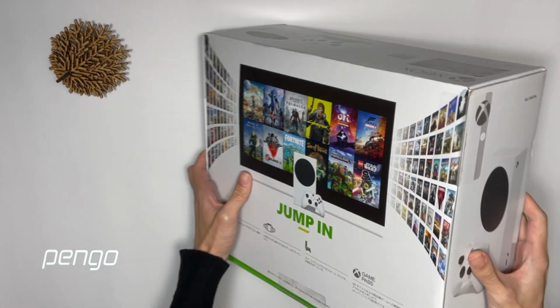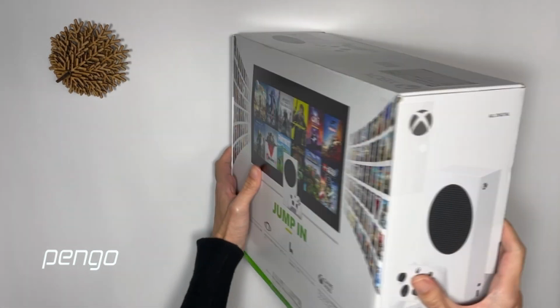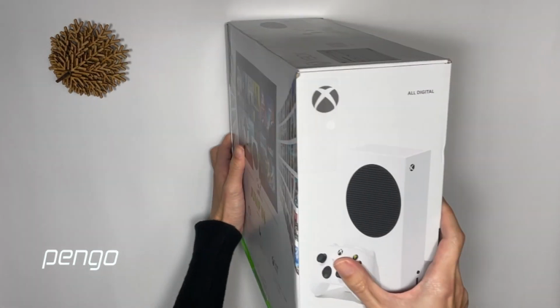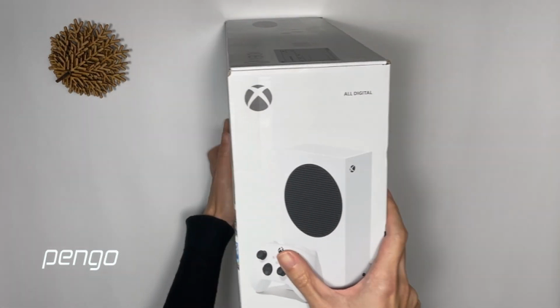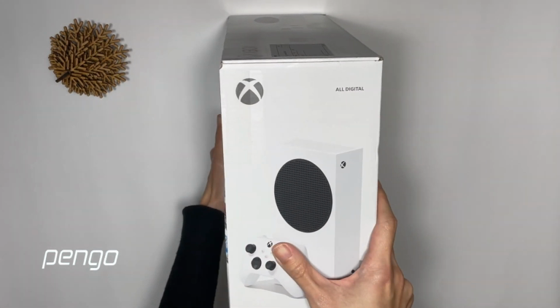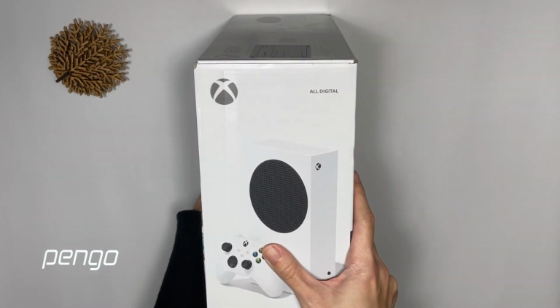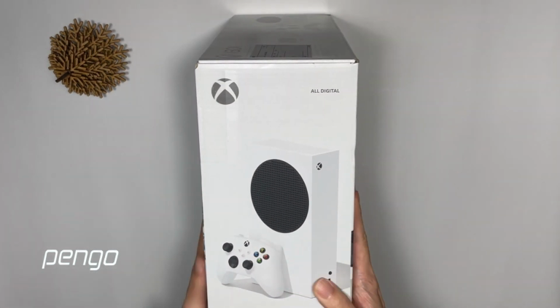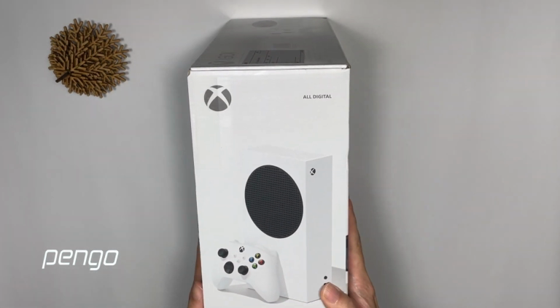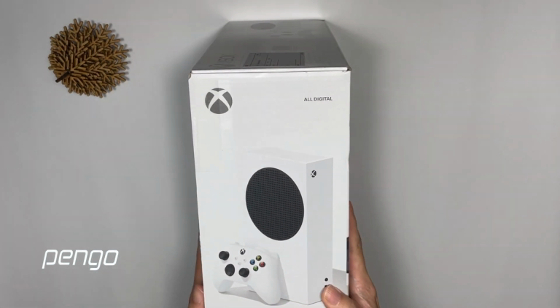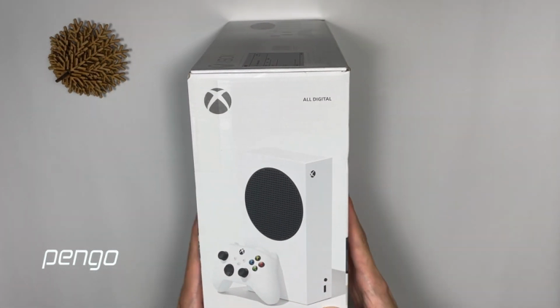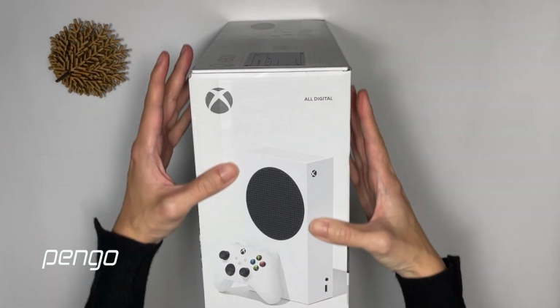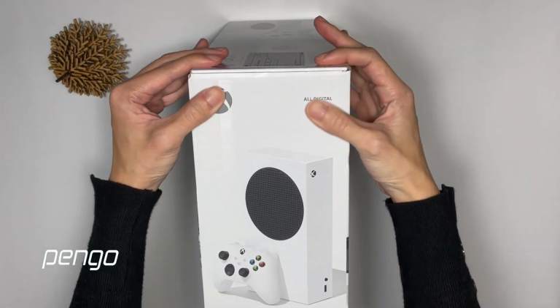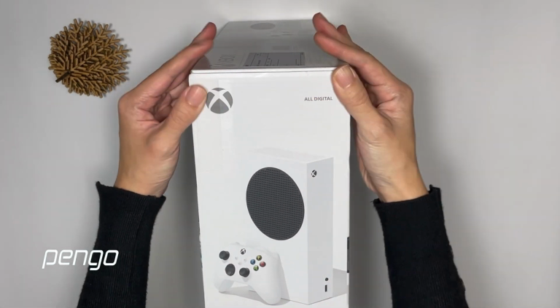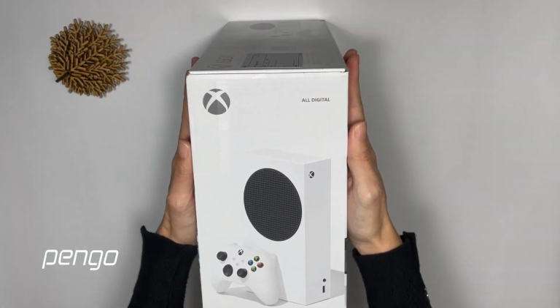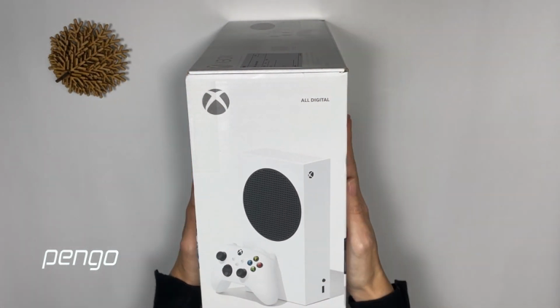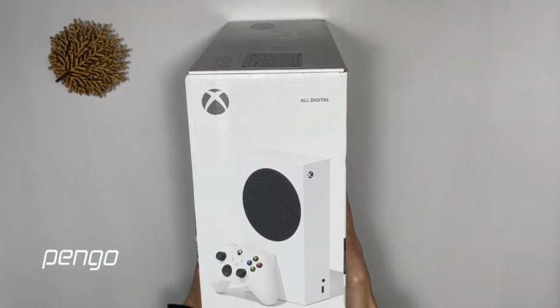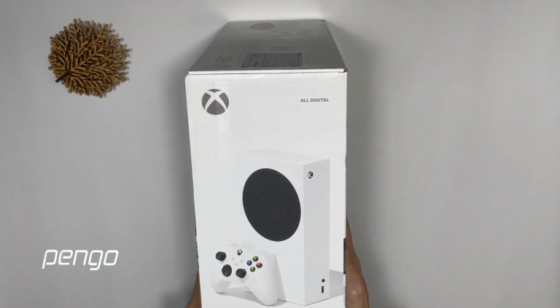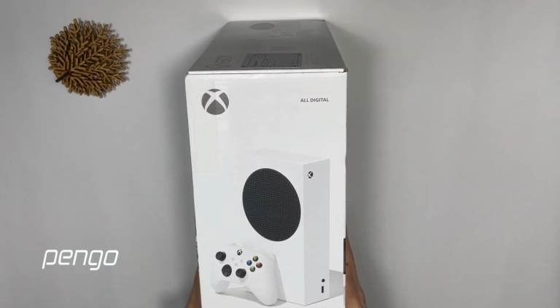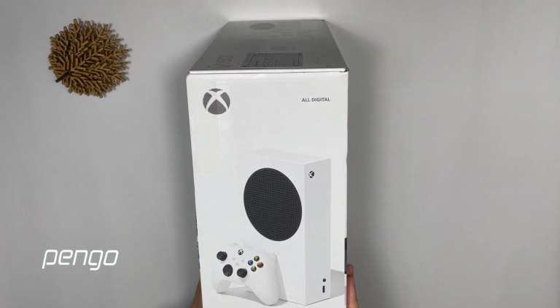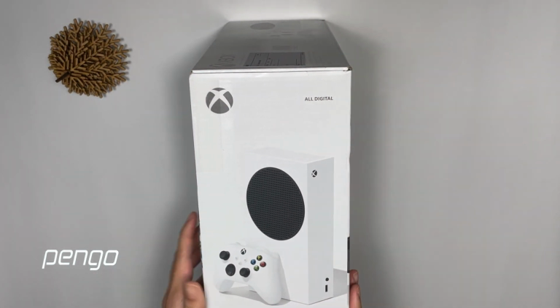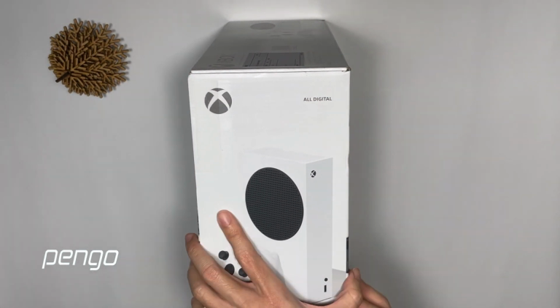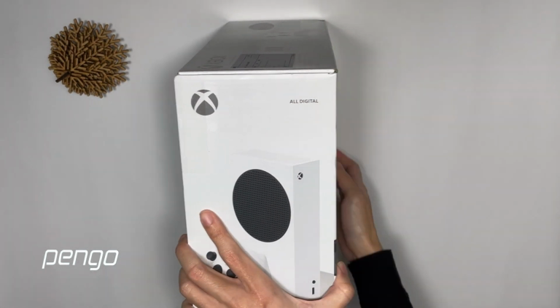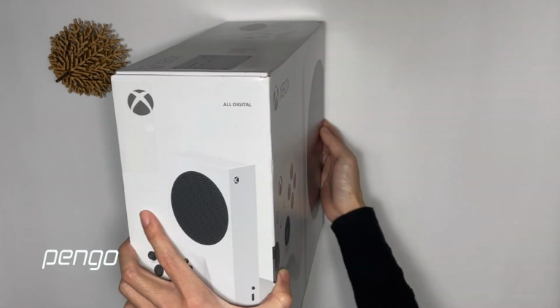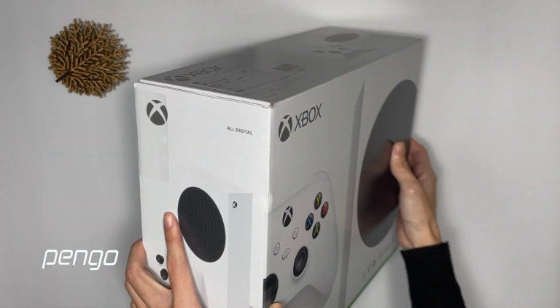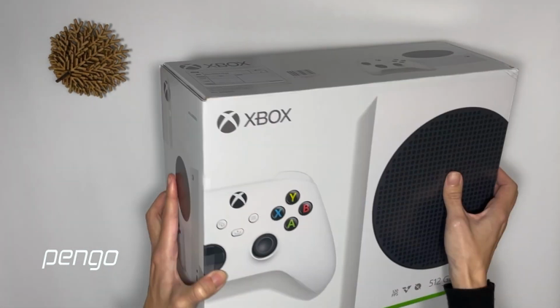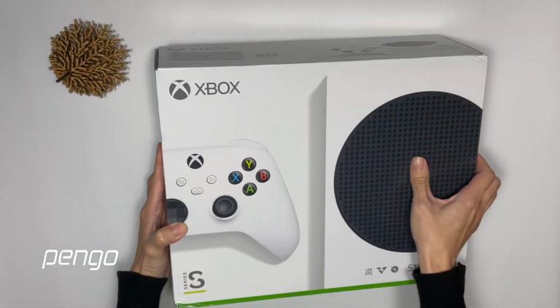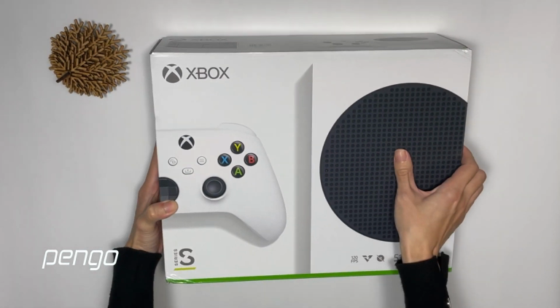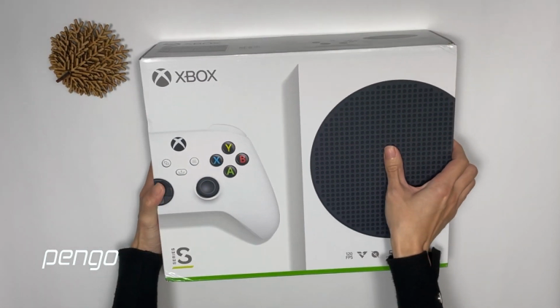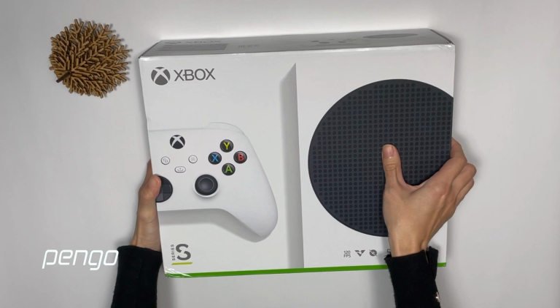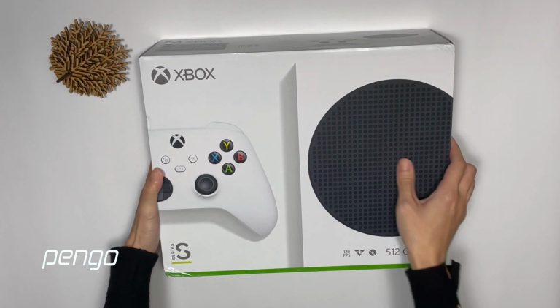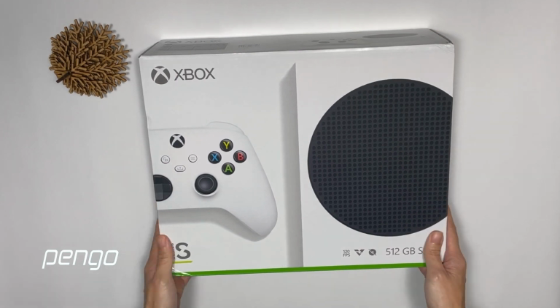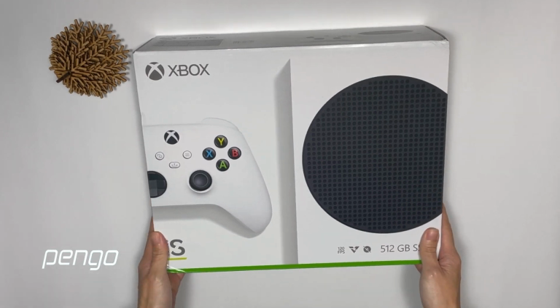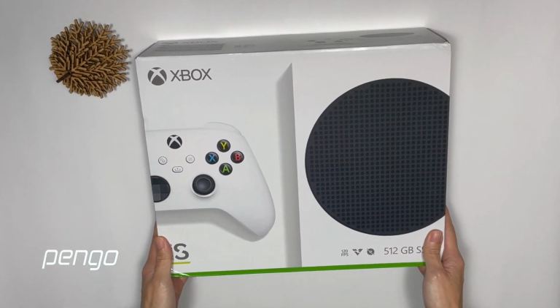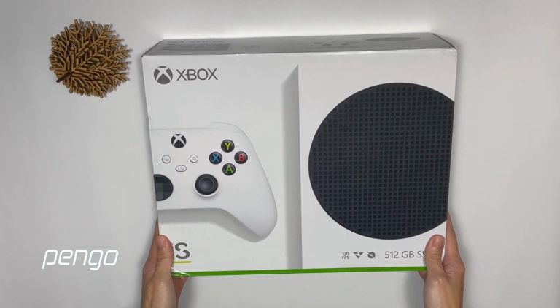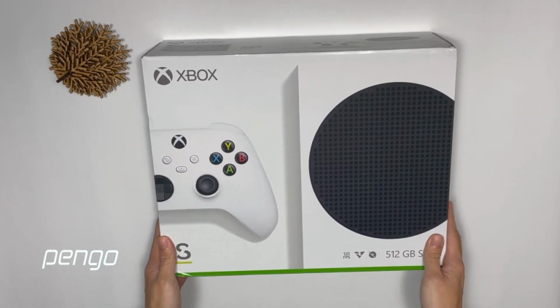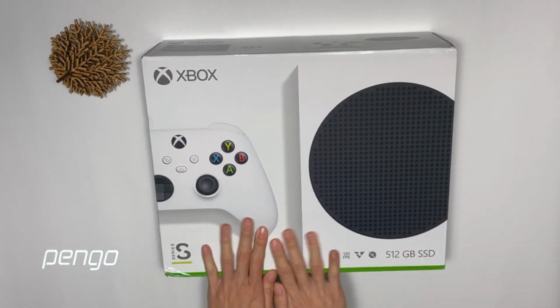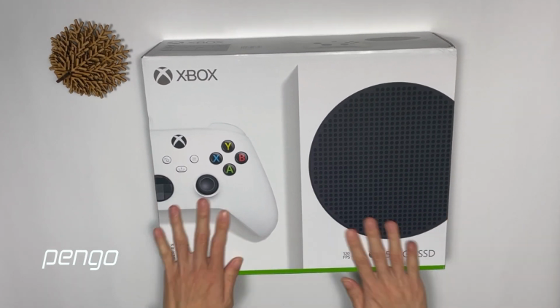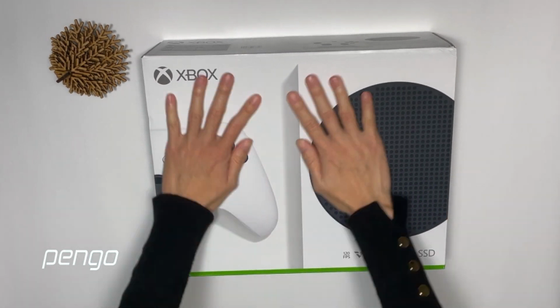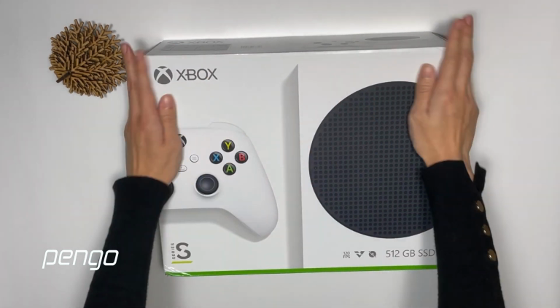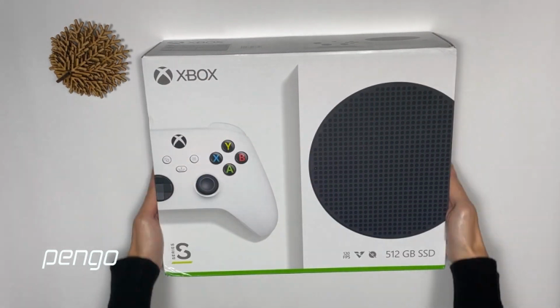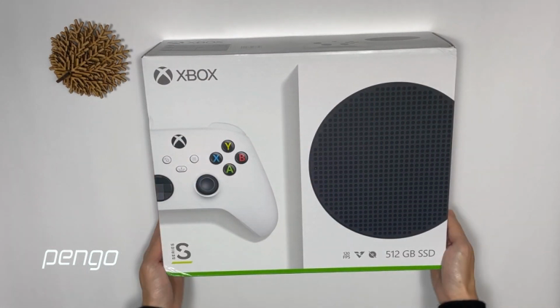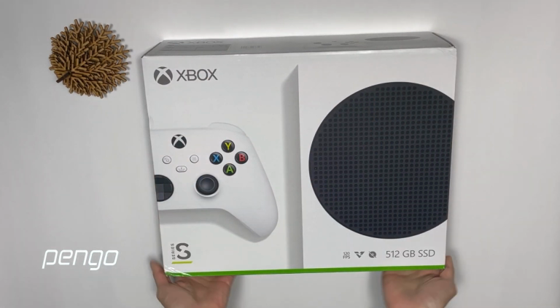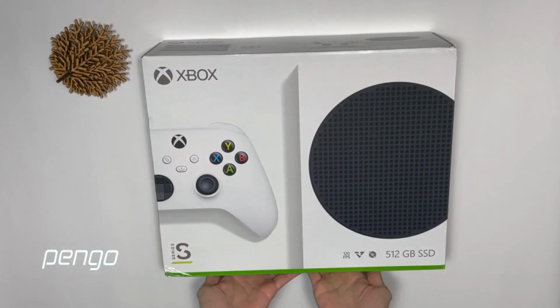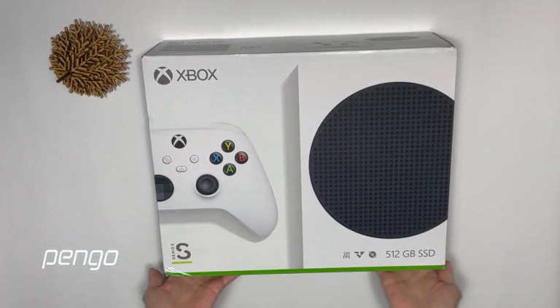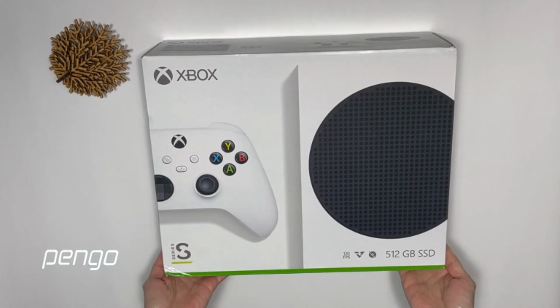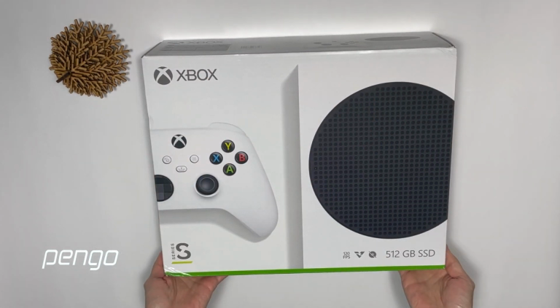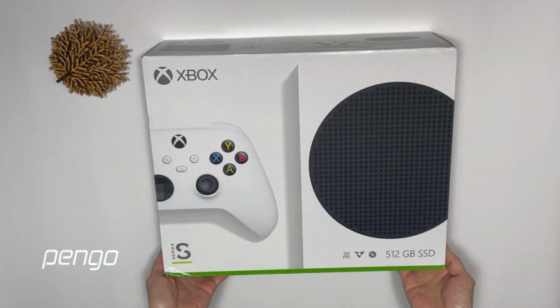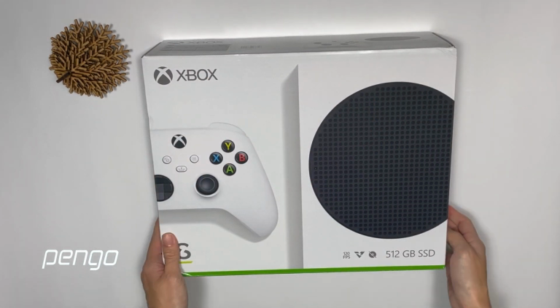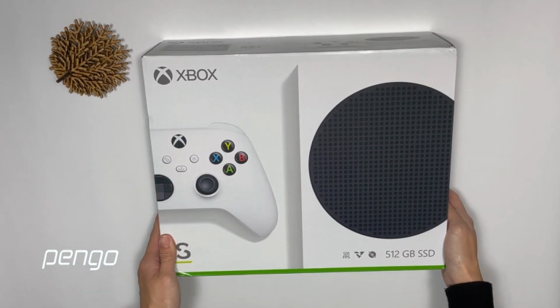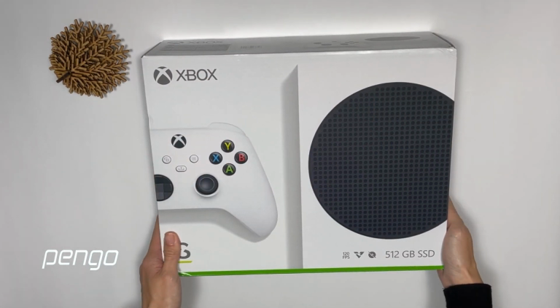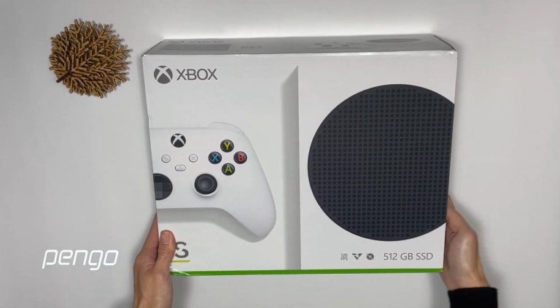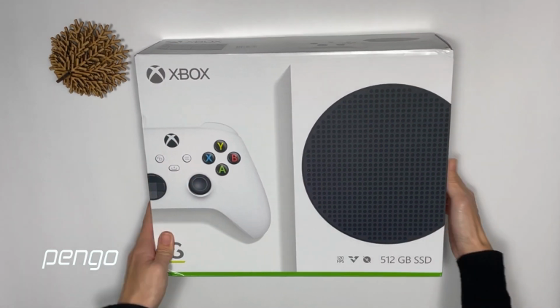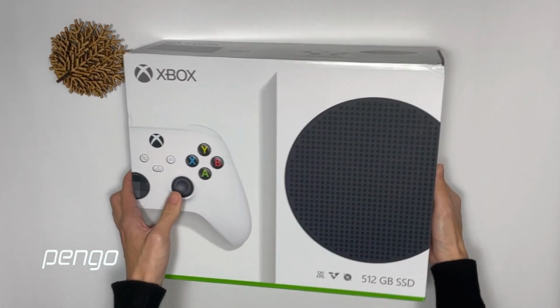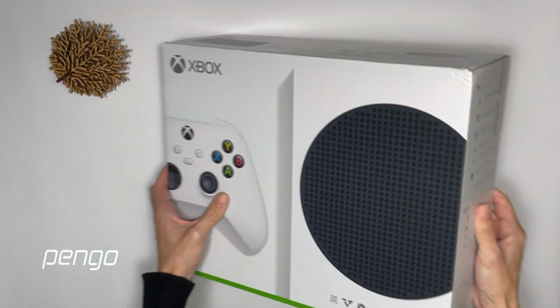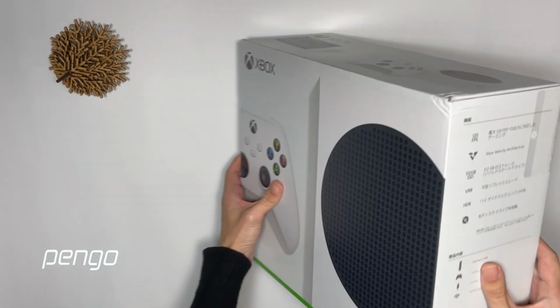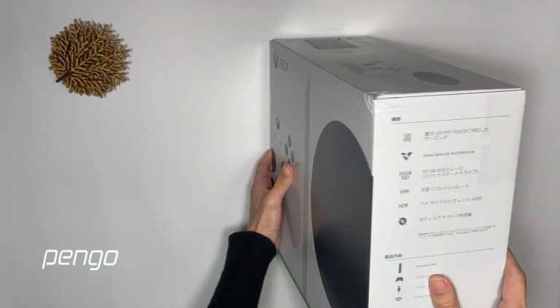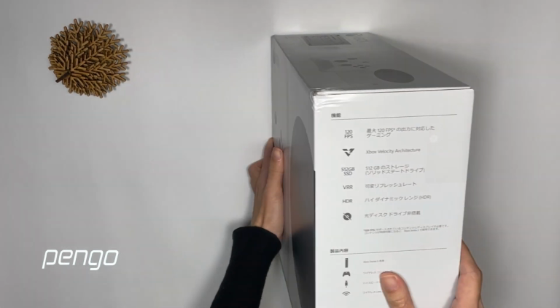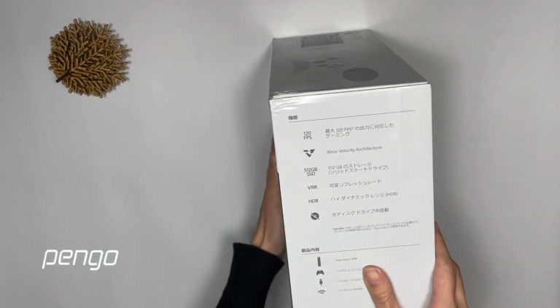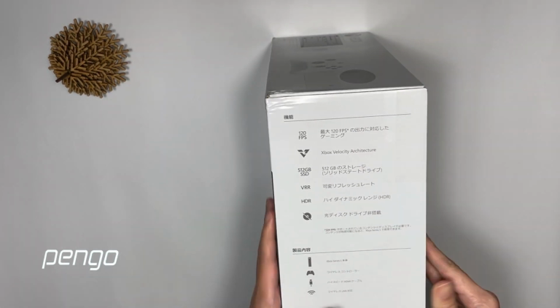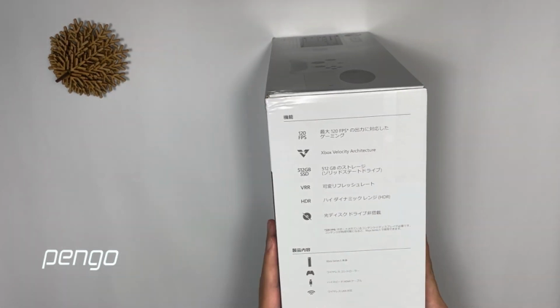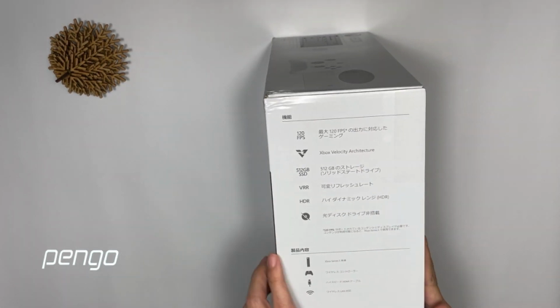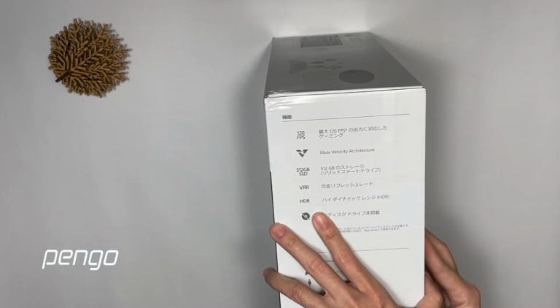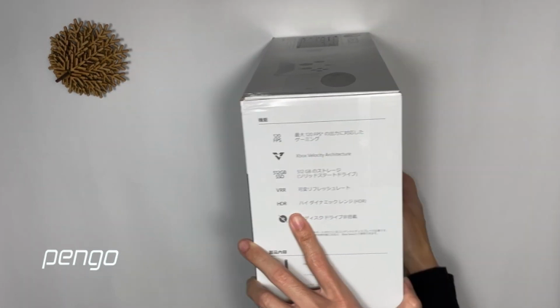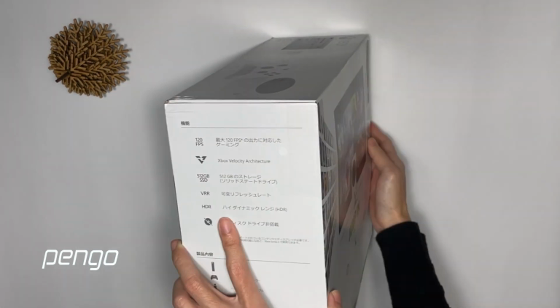We're excited that we just got our Xbox Series S. Can't wait to see how it looks like. Let's open it.